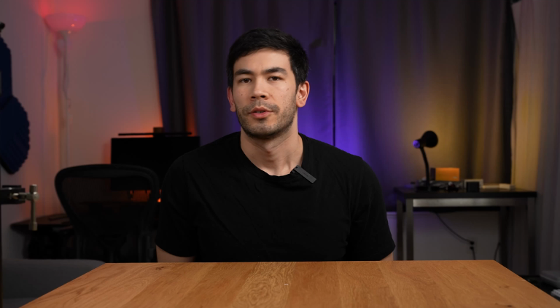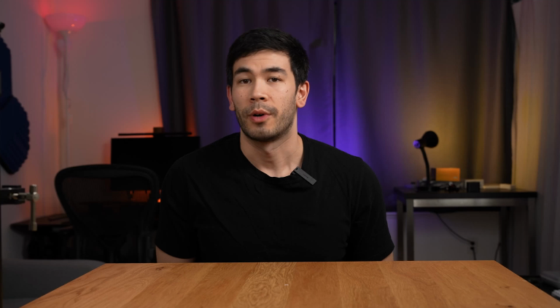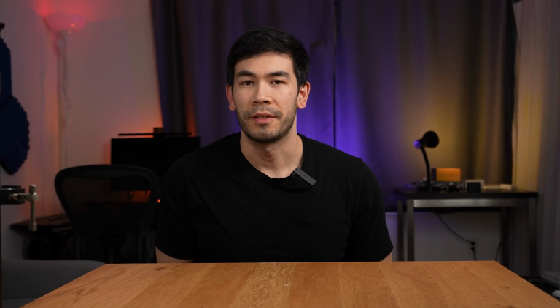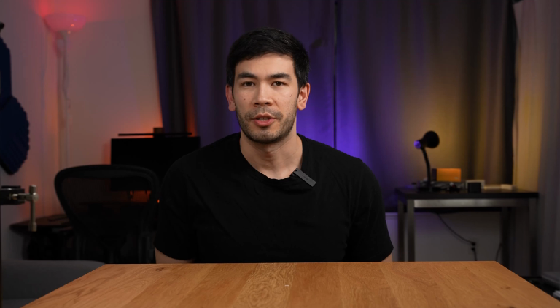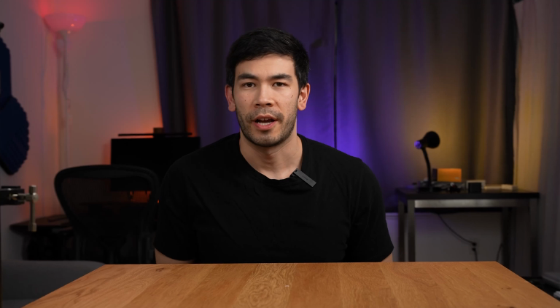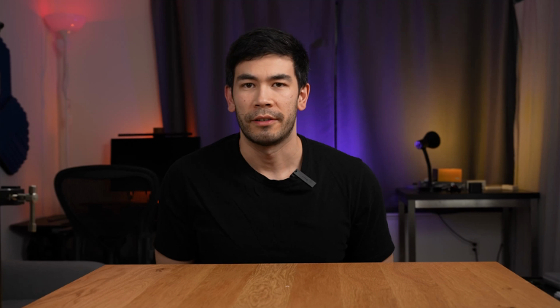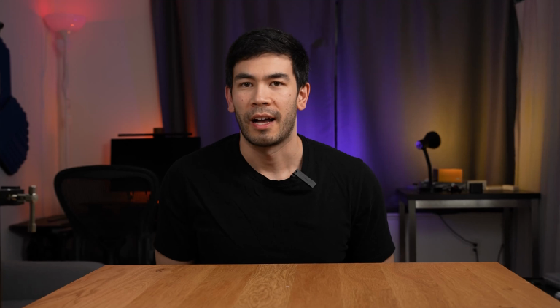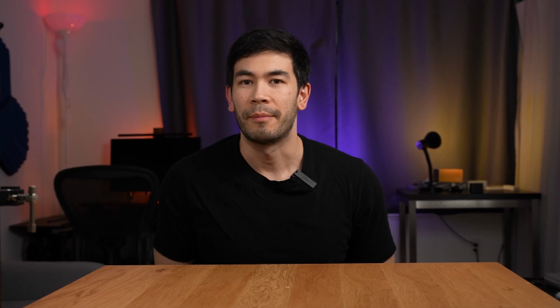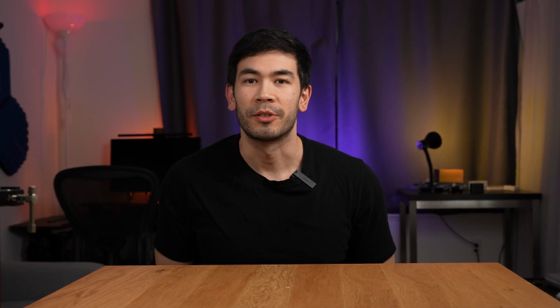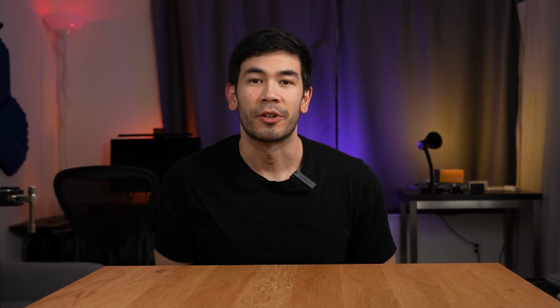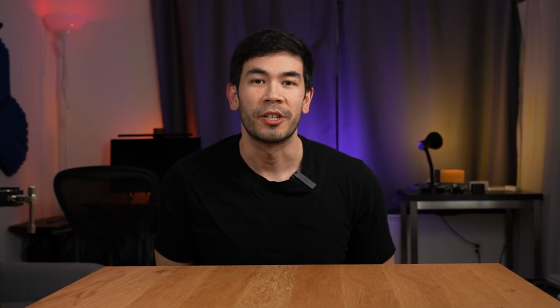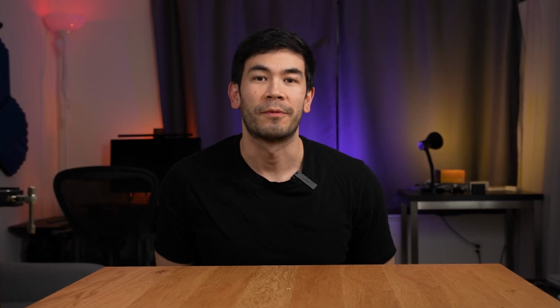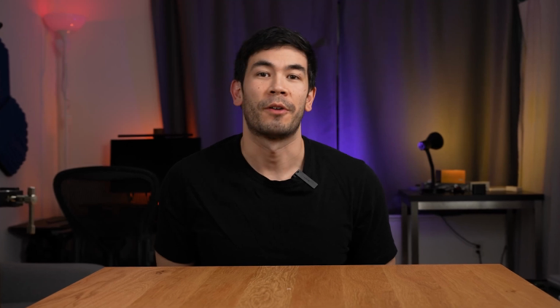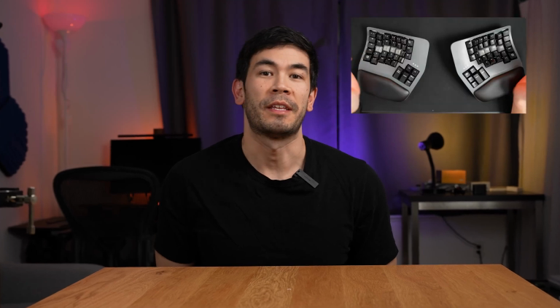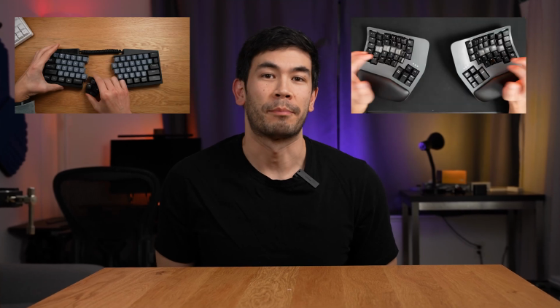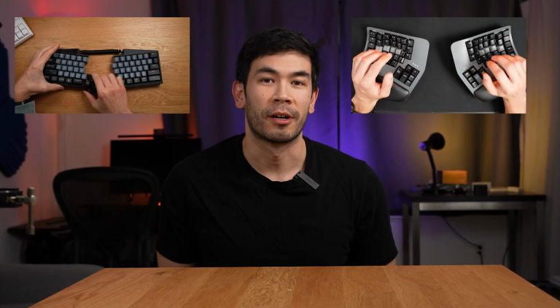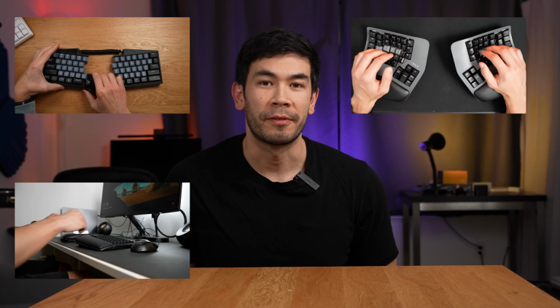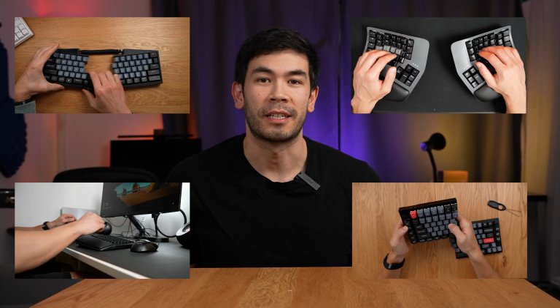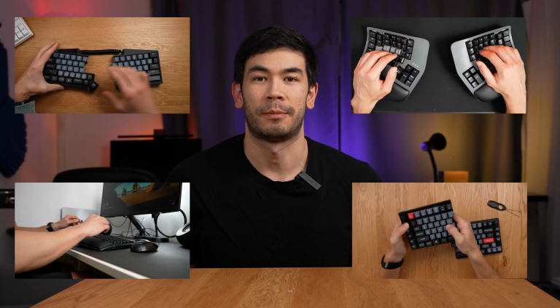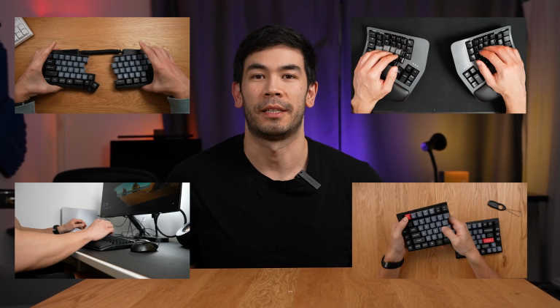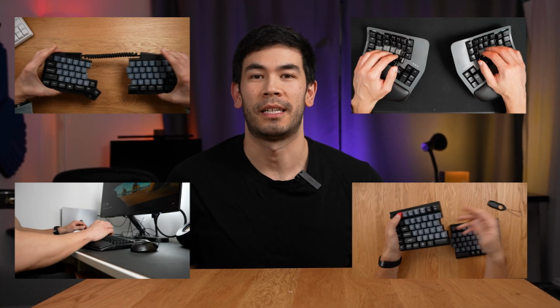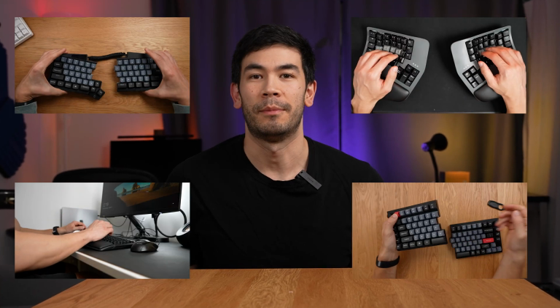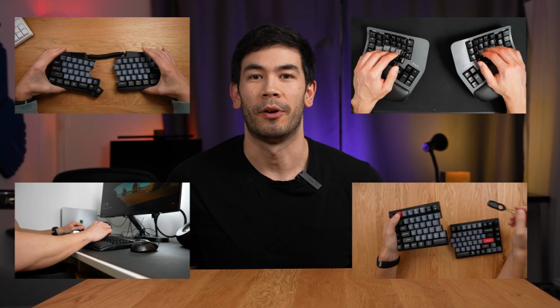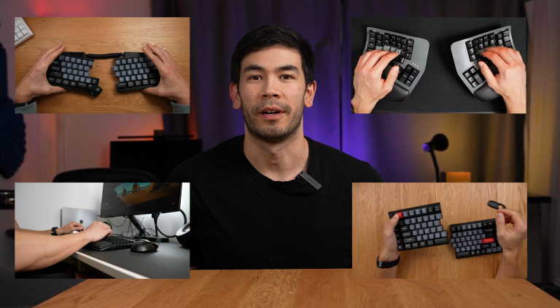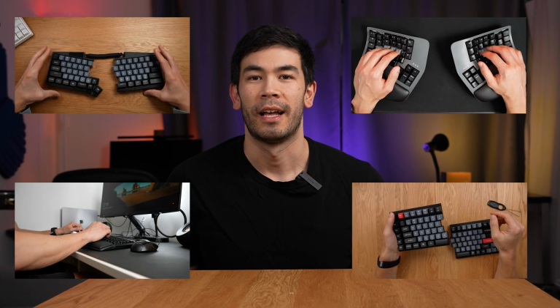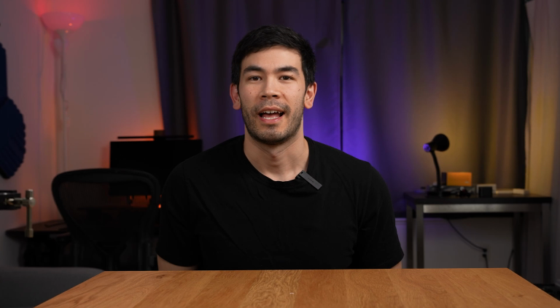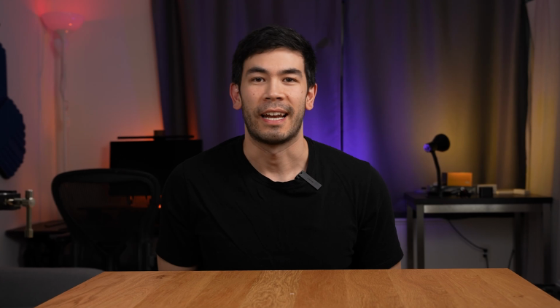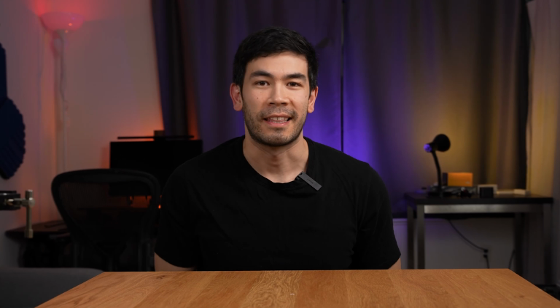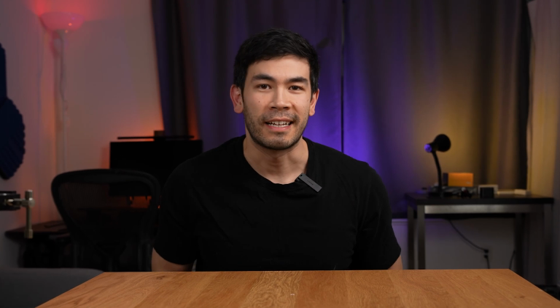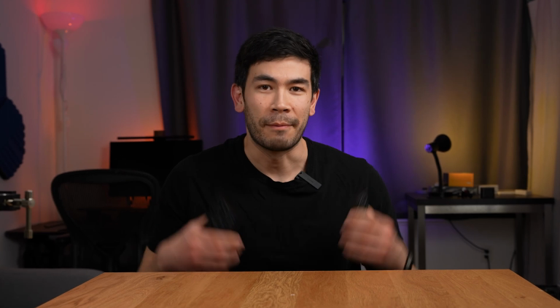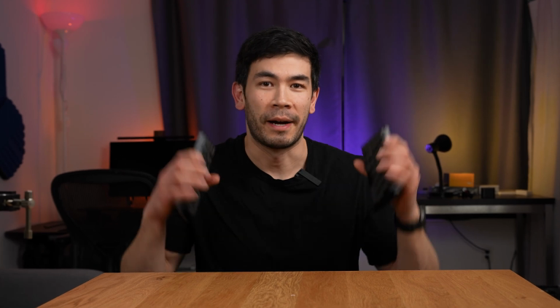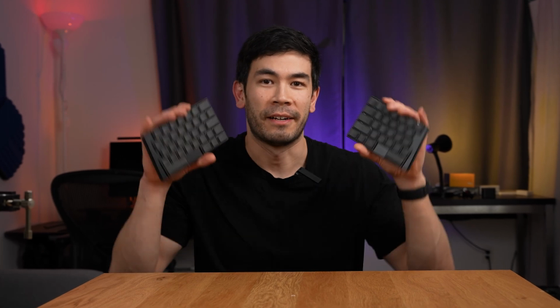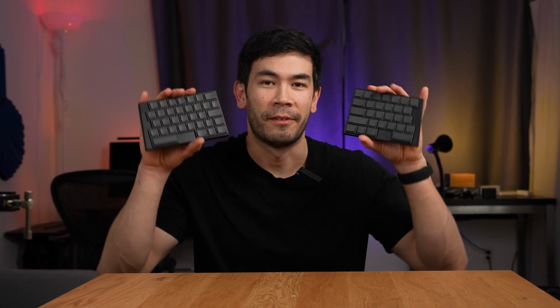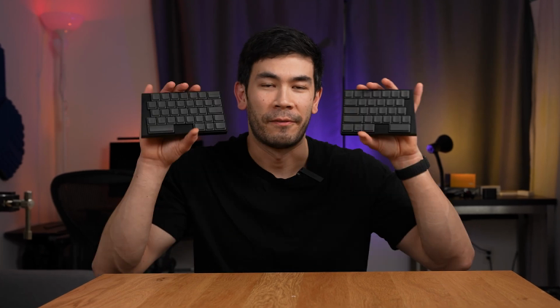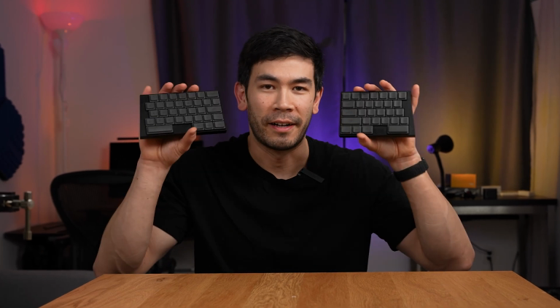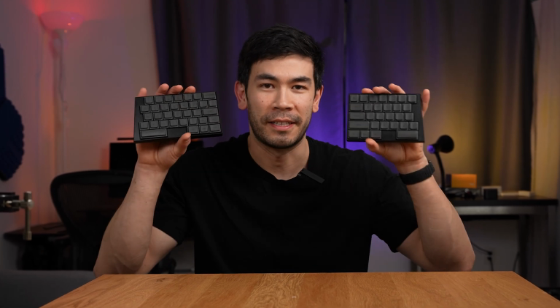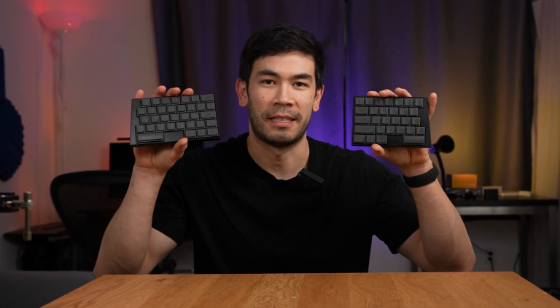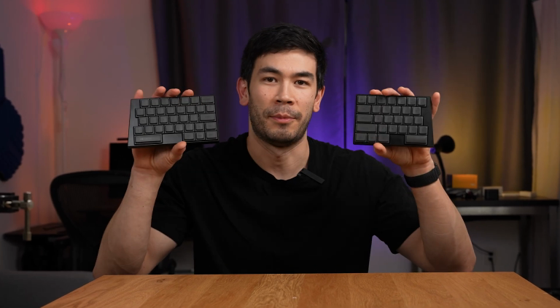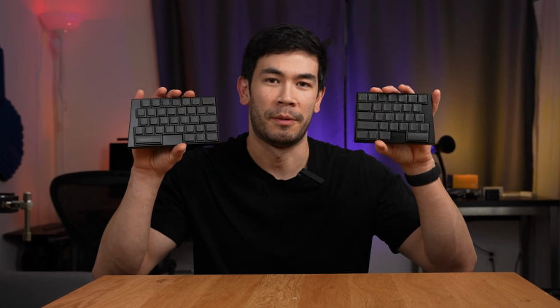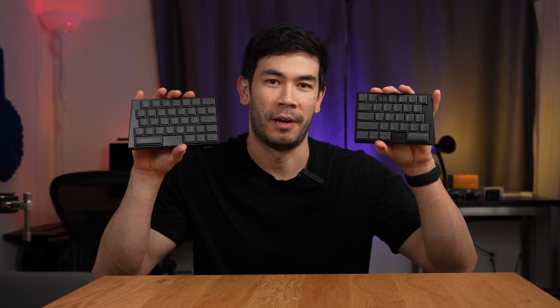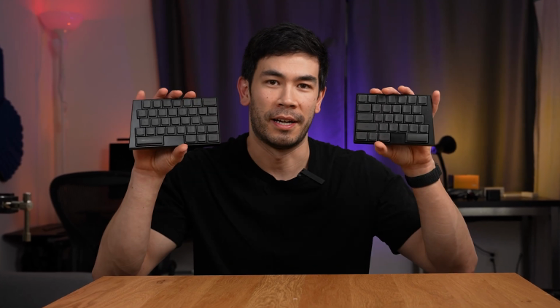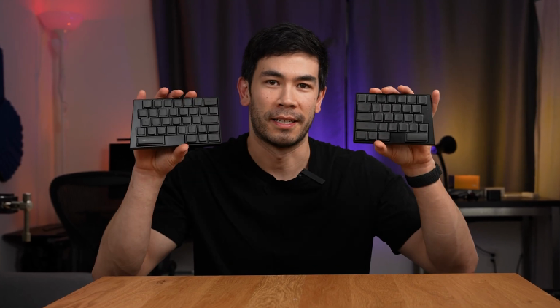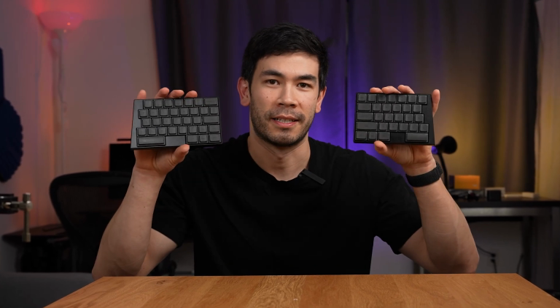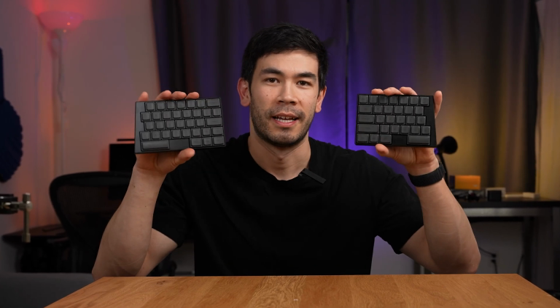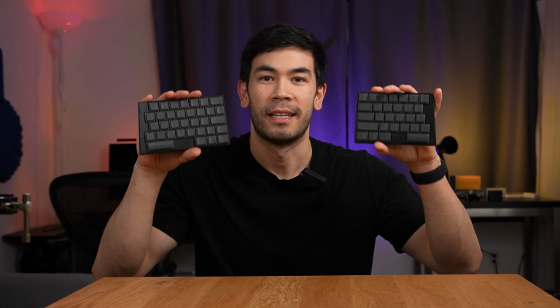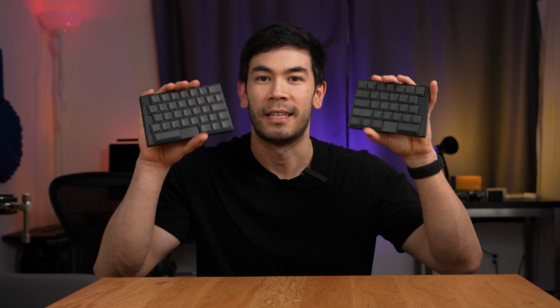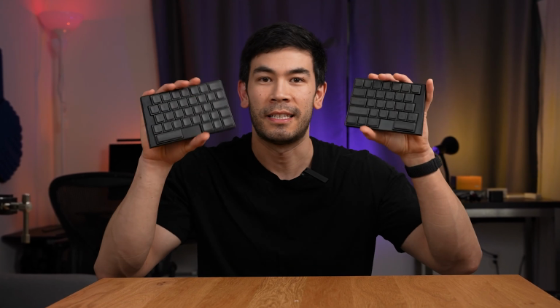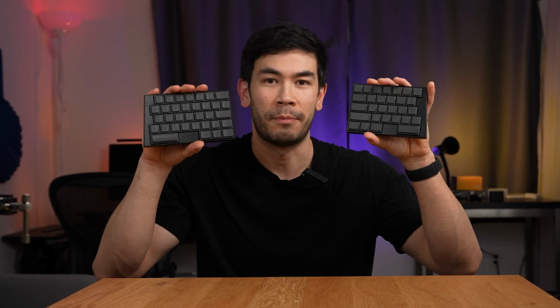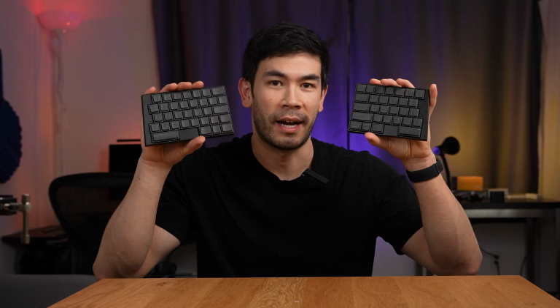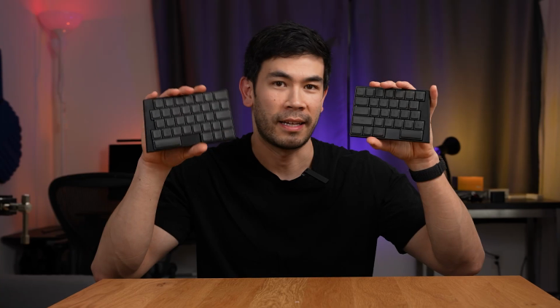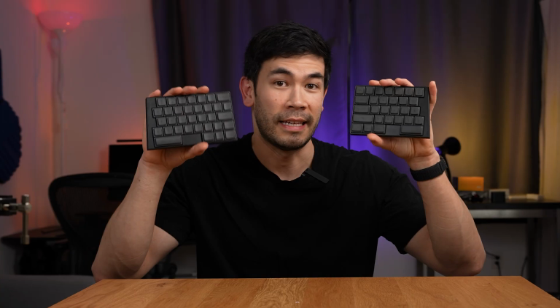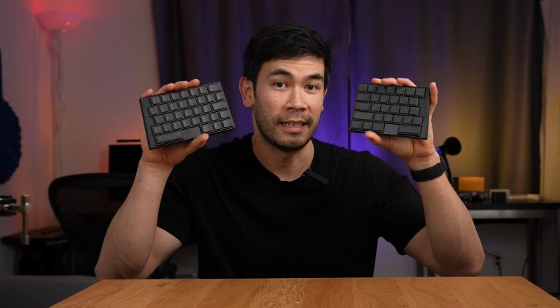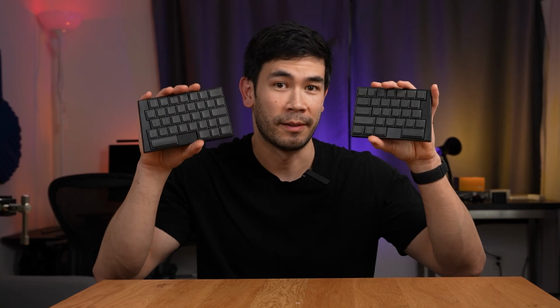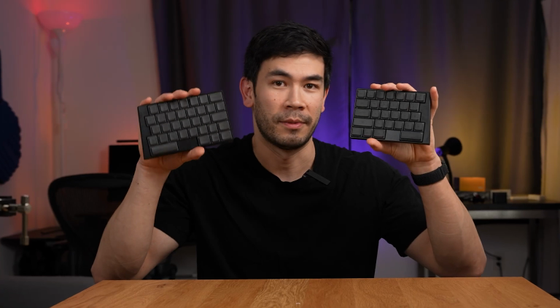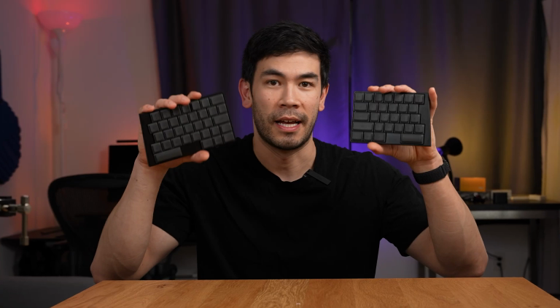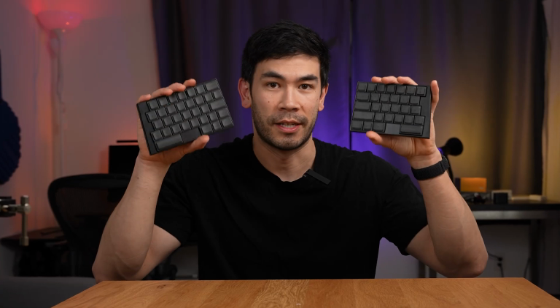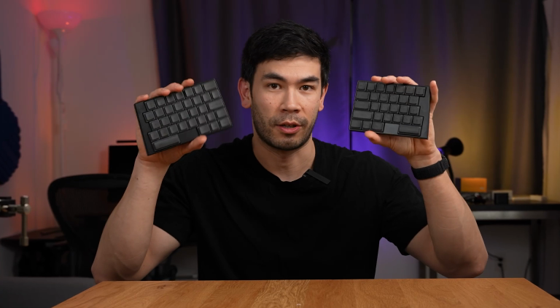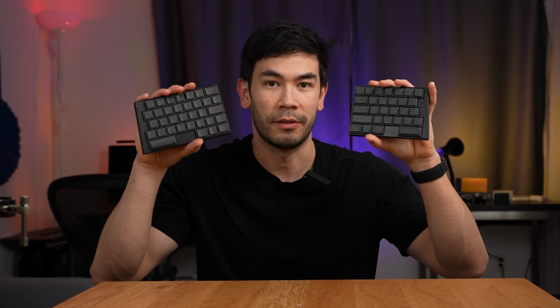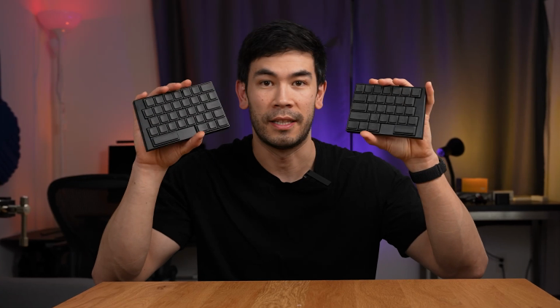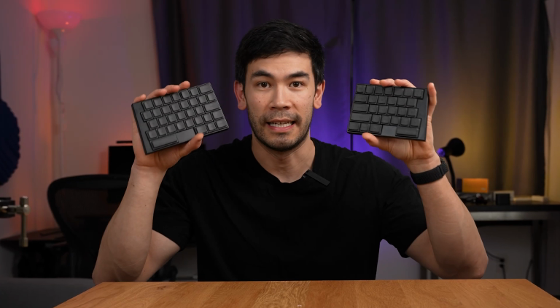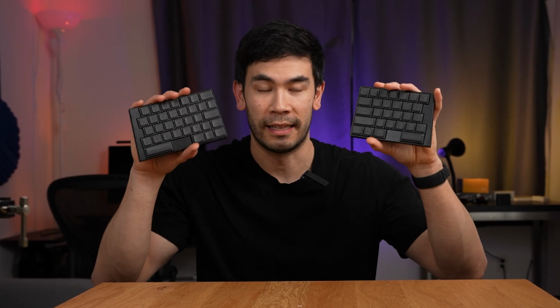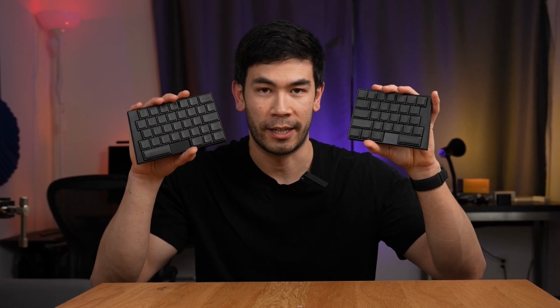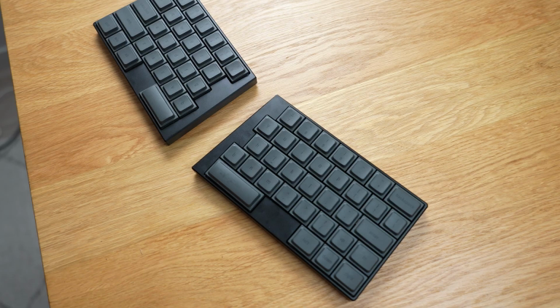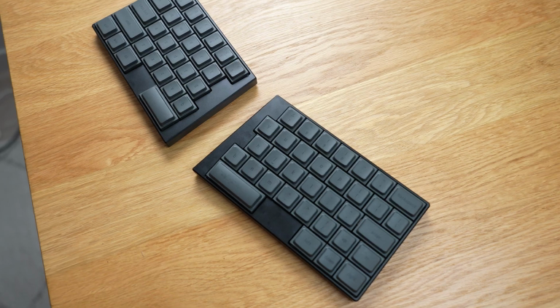On this channel I've been searching for the perfect split keyboard, and I think I might have finally stumbled upon it. This is by Elim and it's called the Elytra.